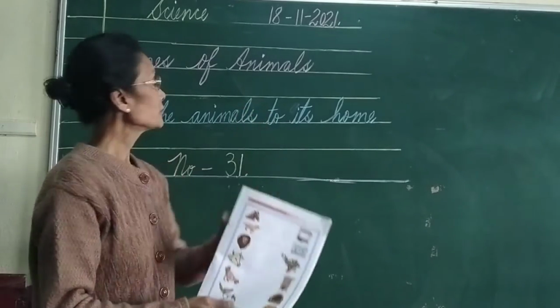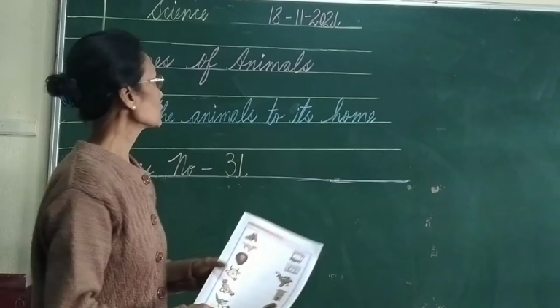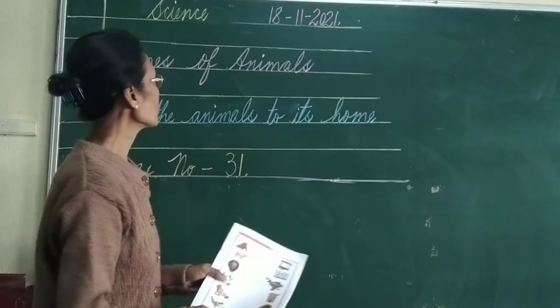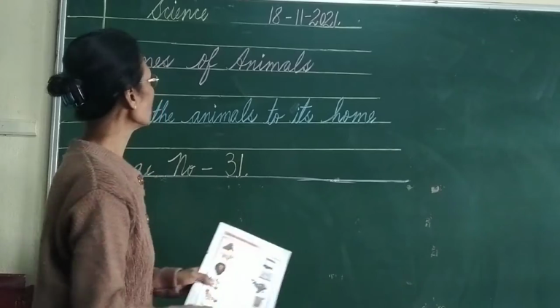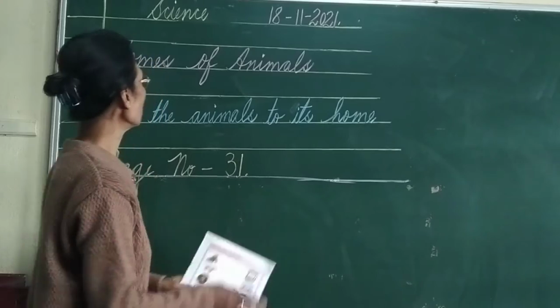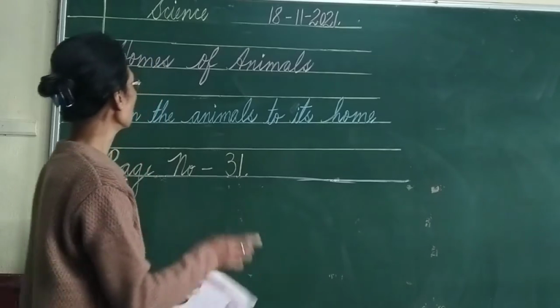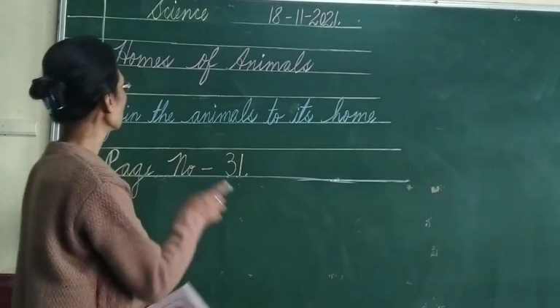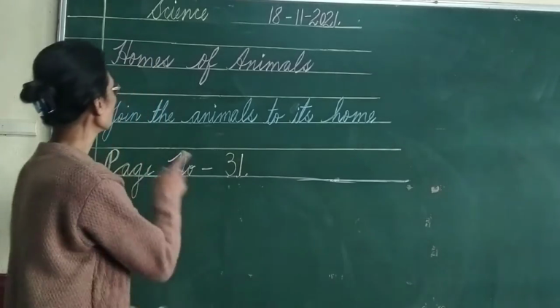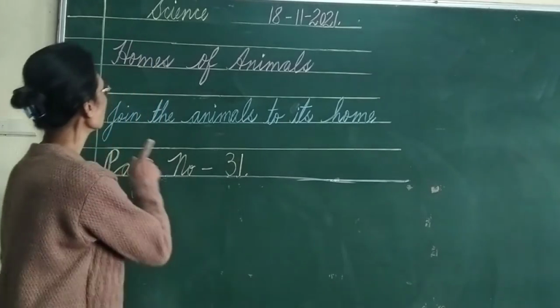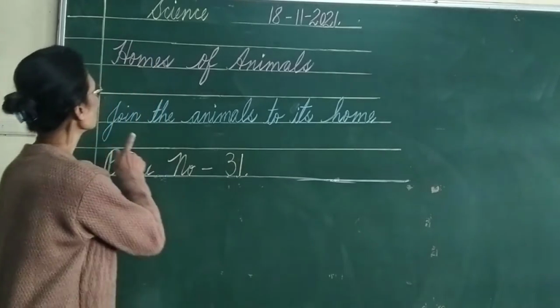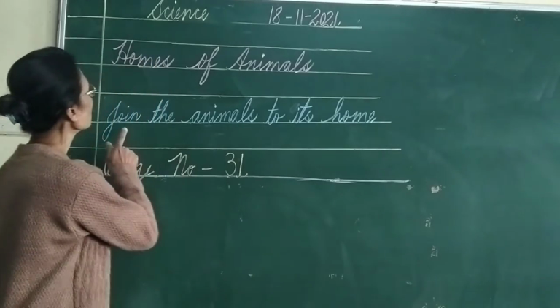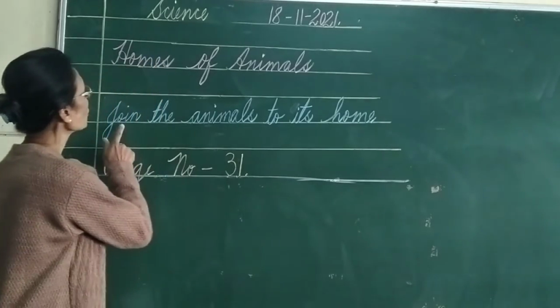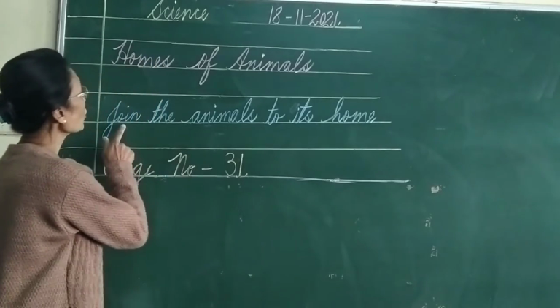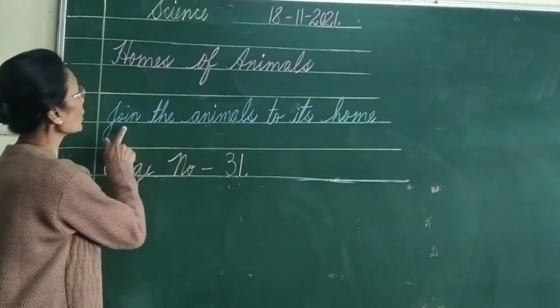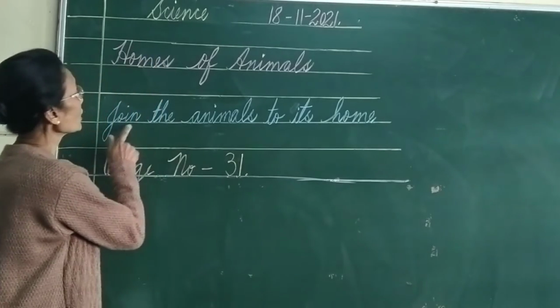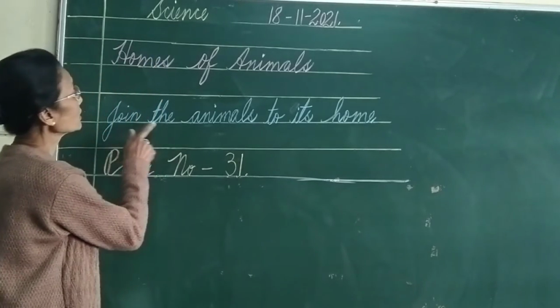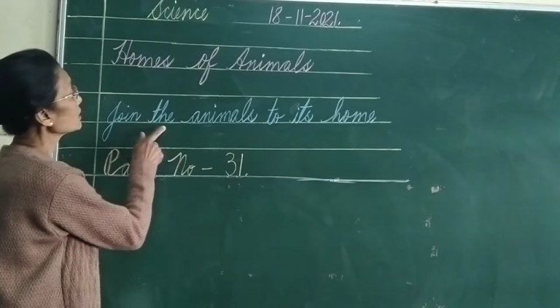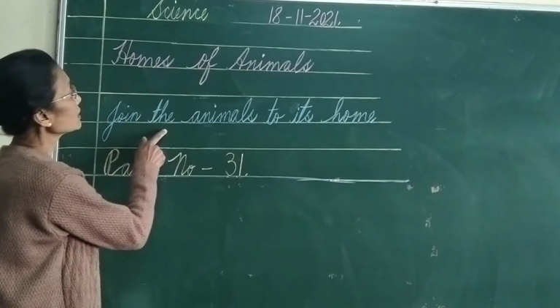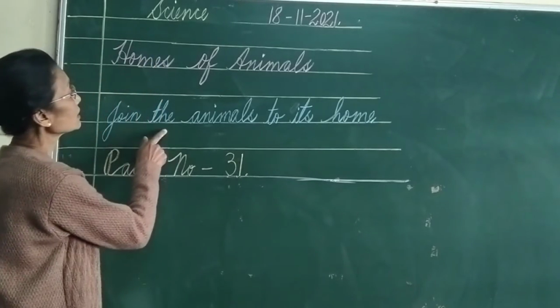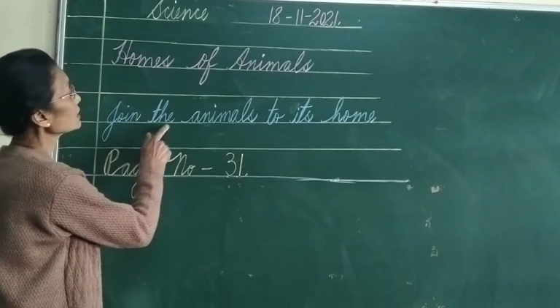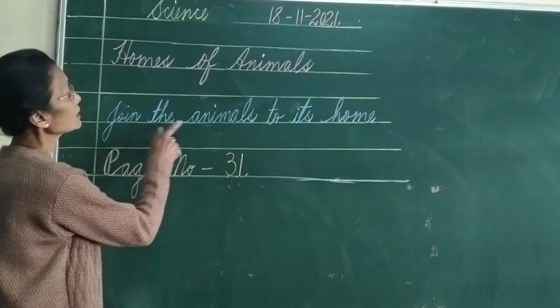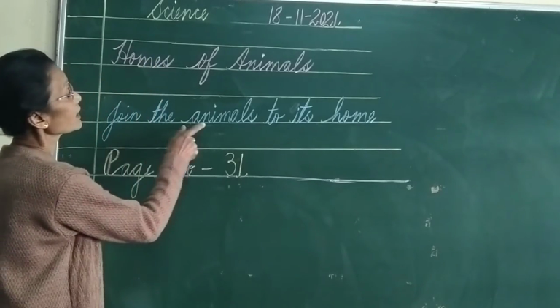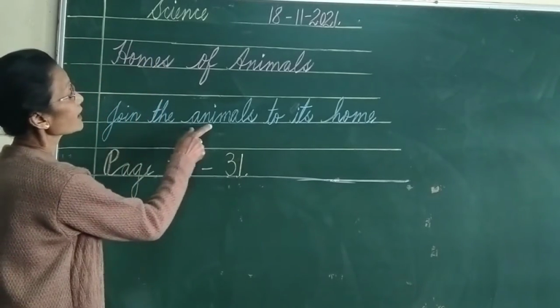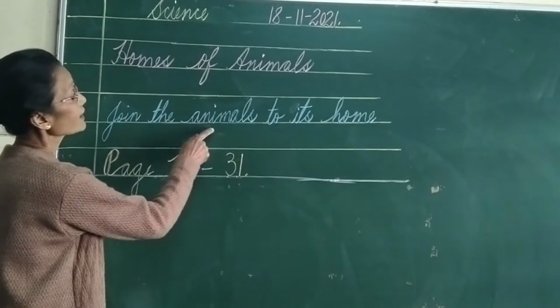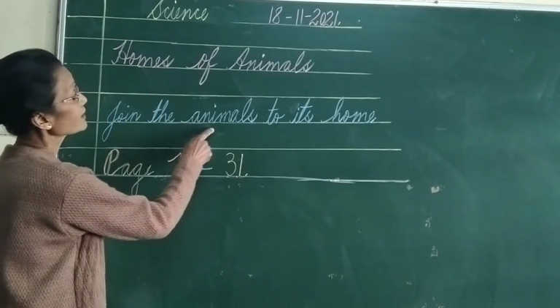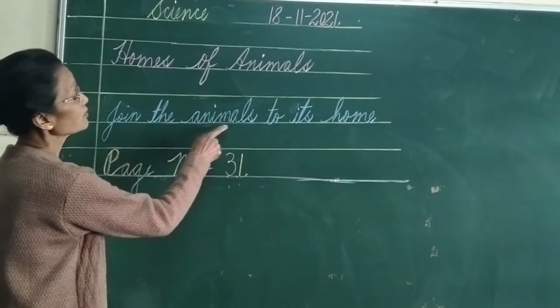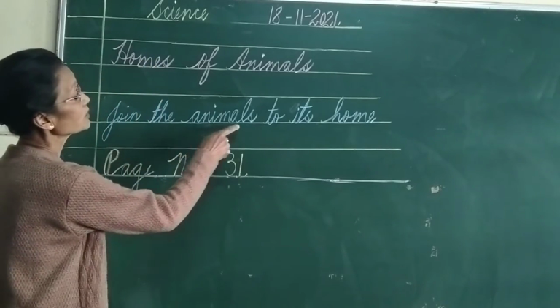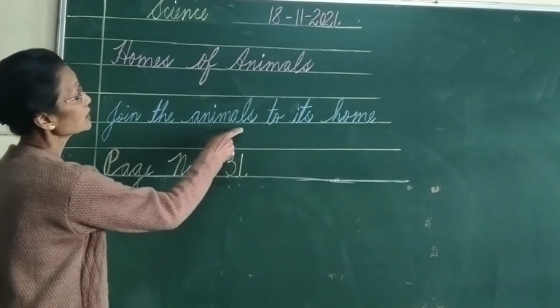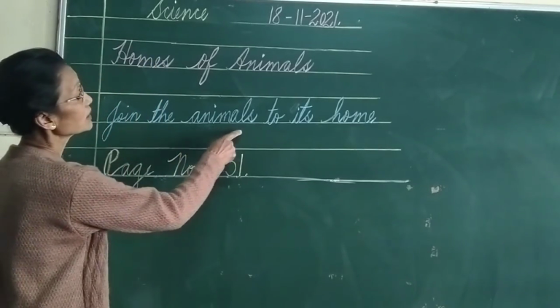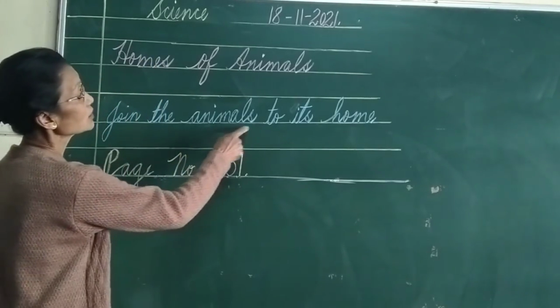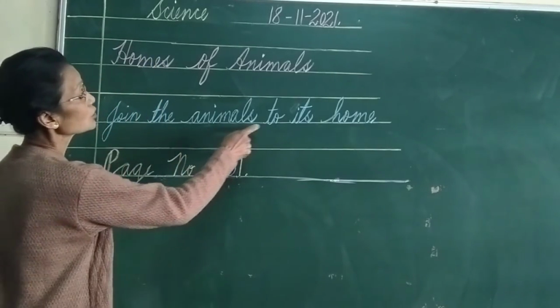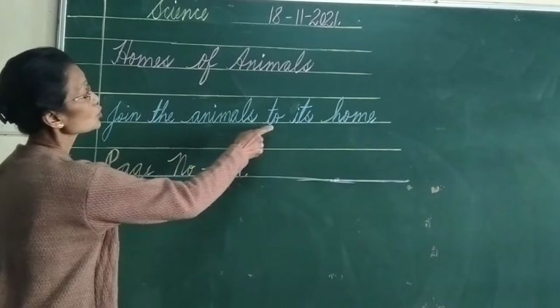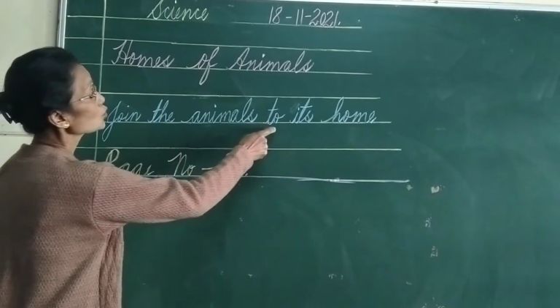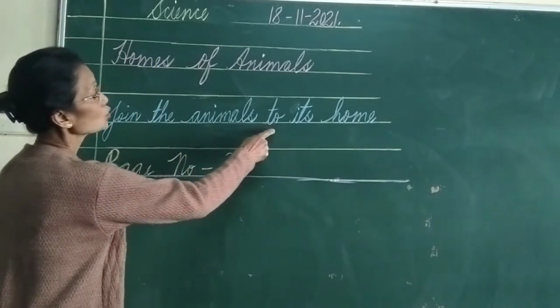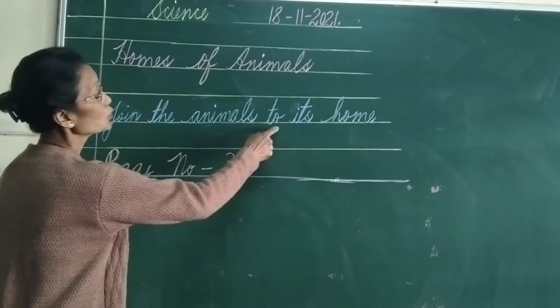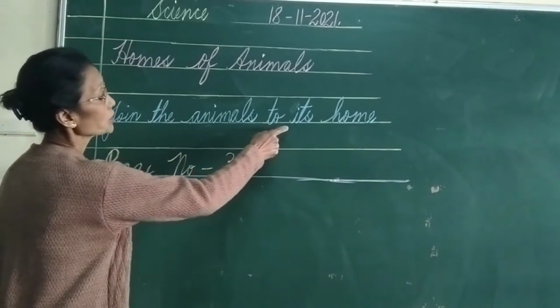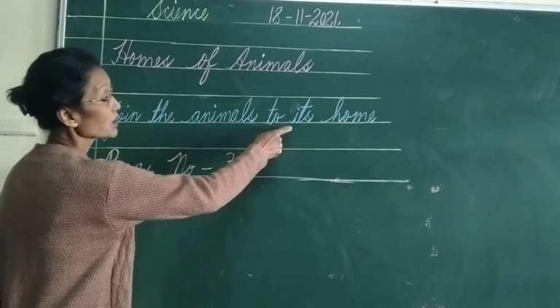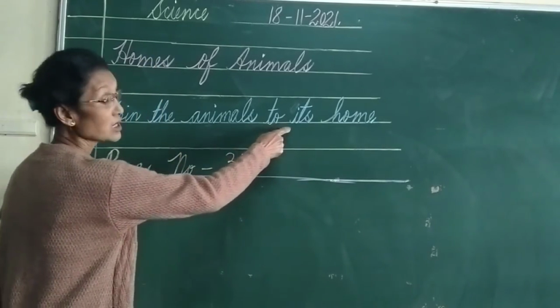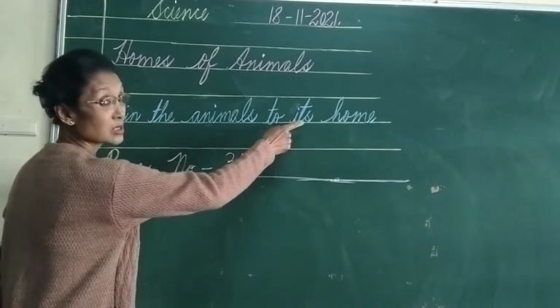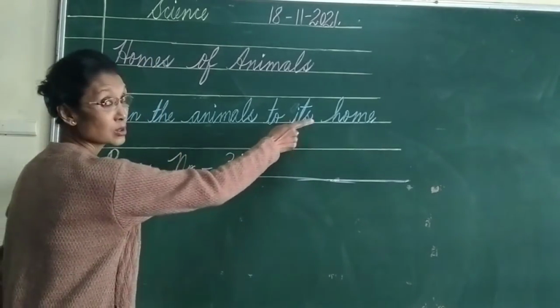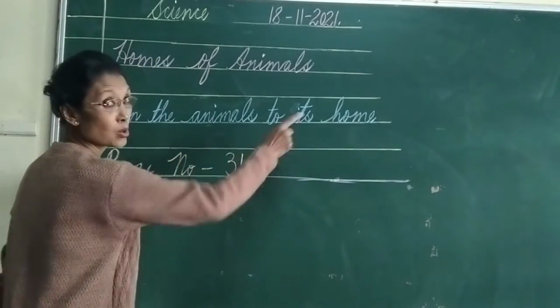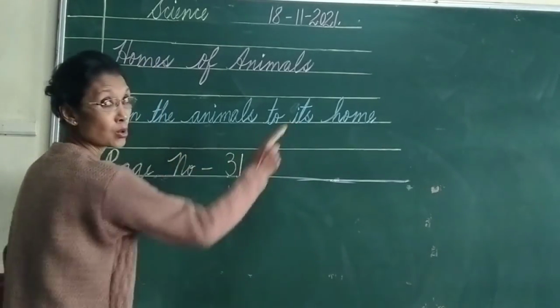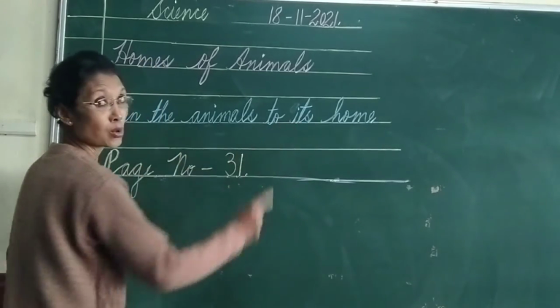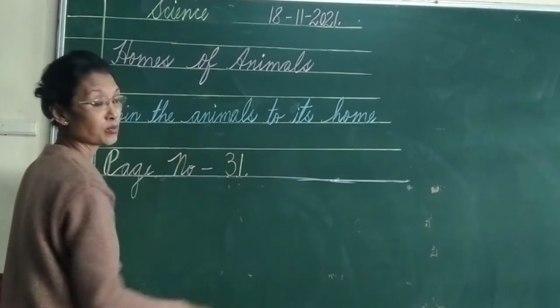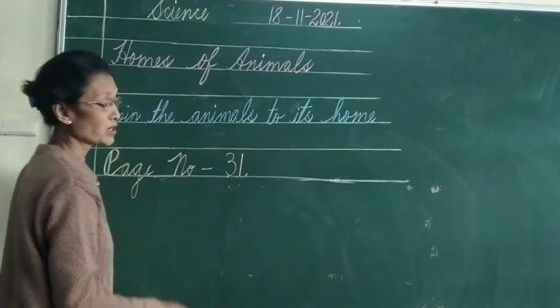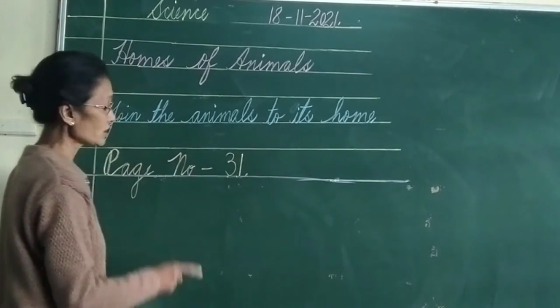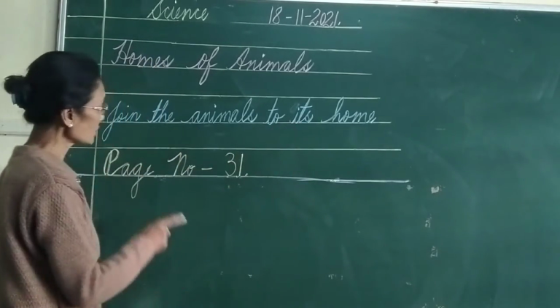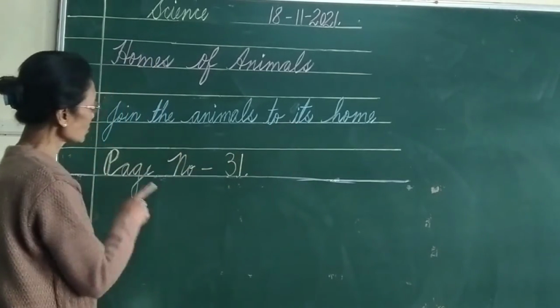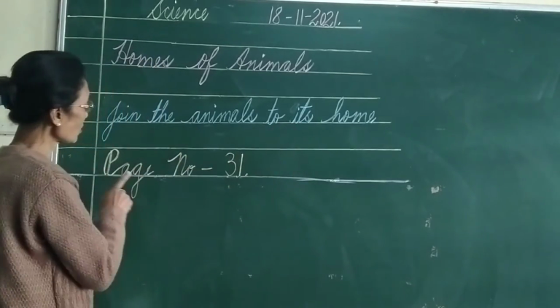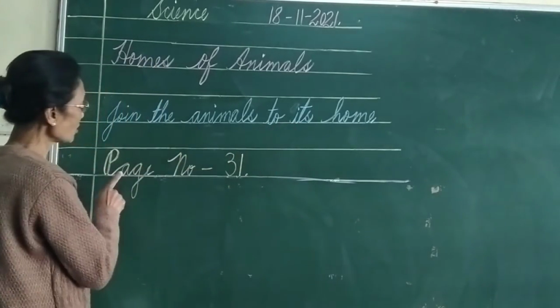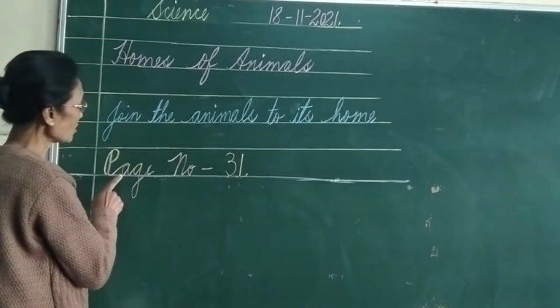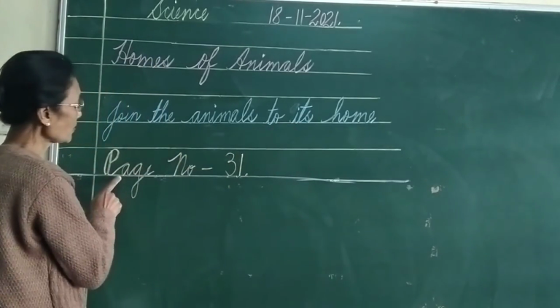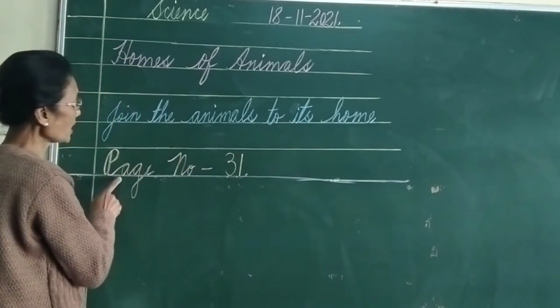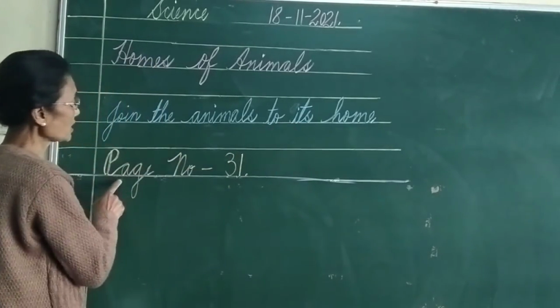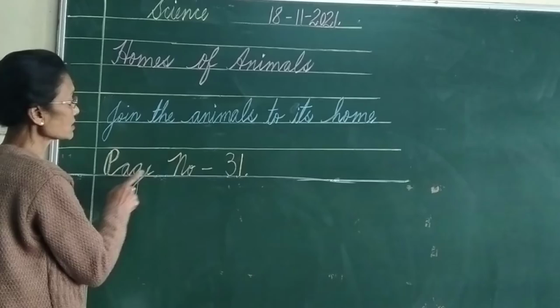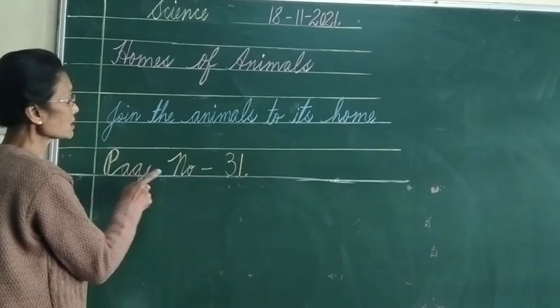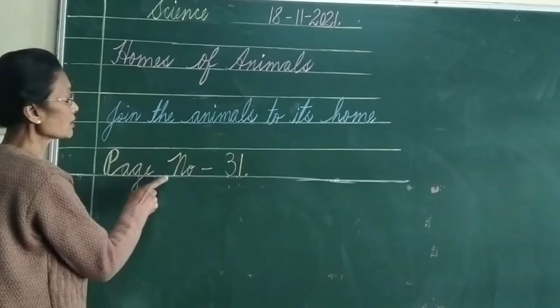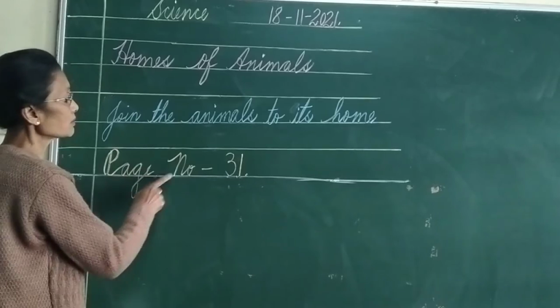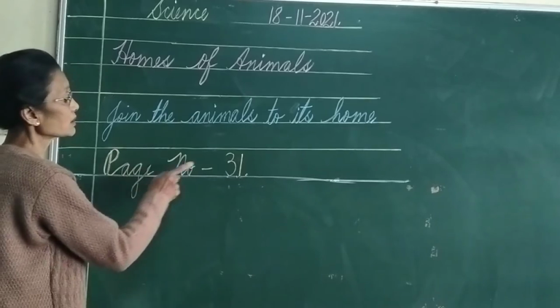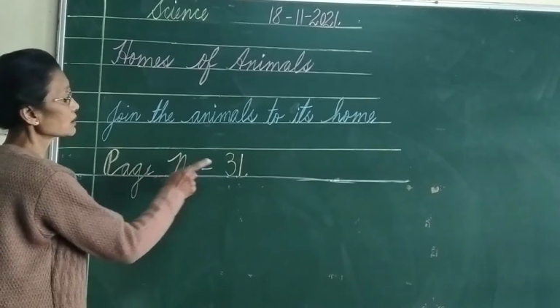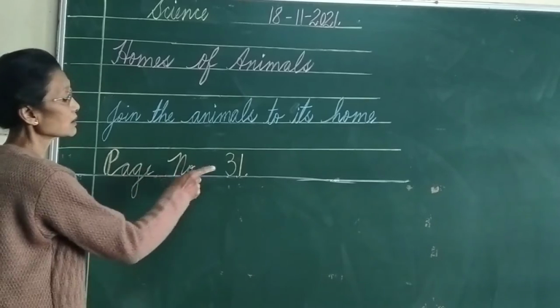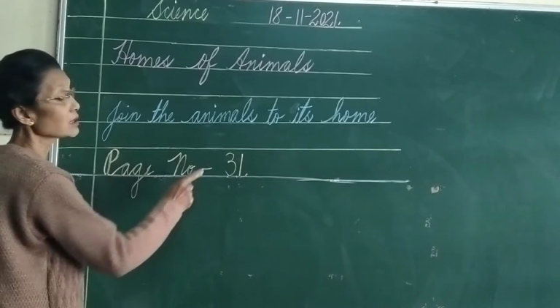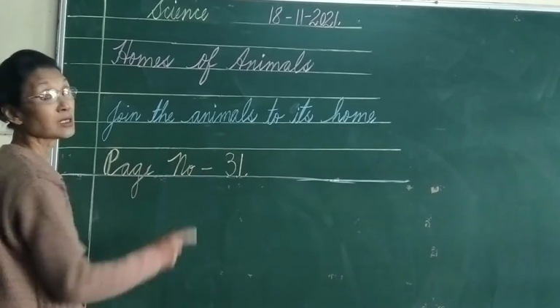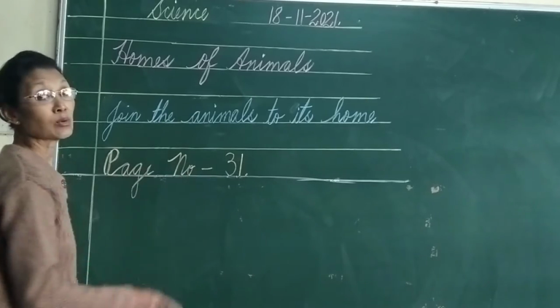So join the animals to their homes. It is on page number 31.